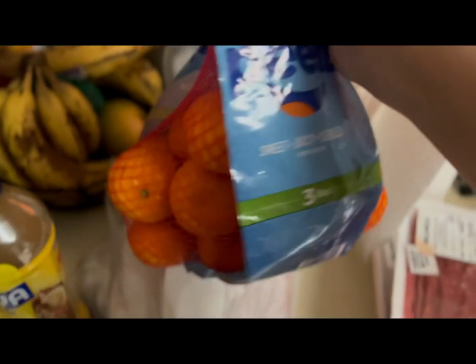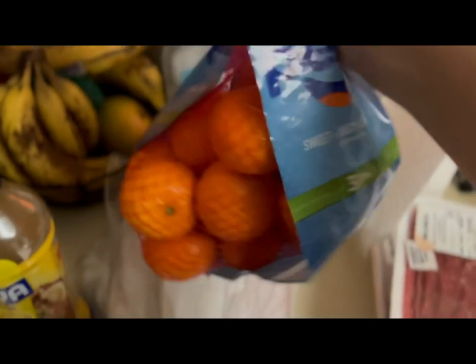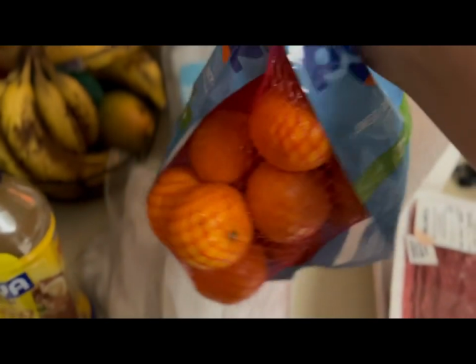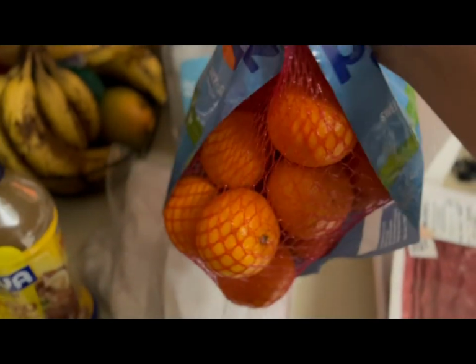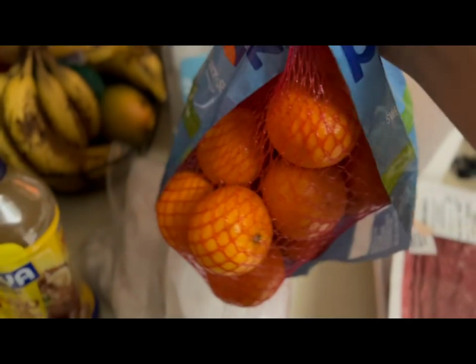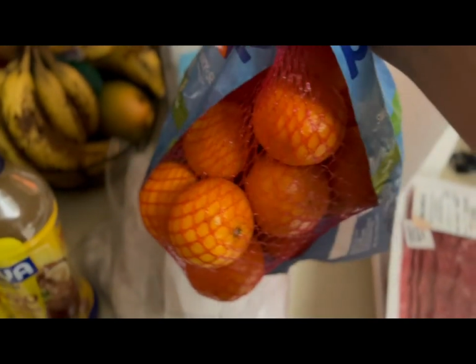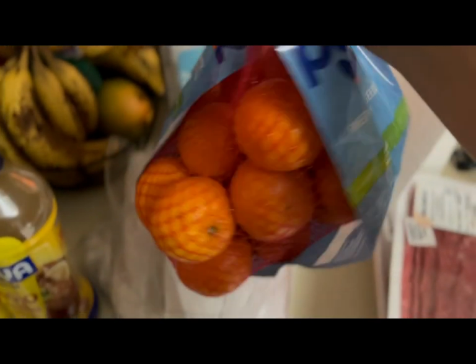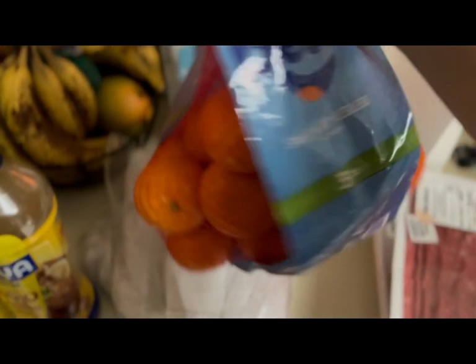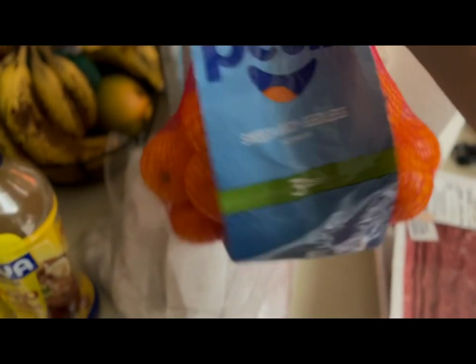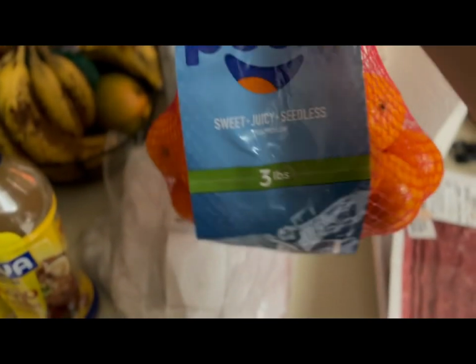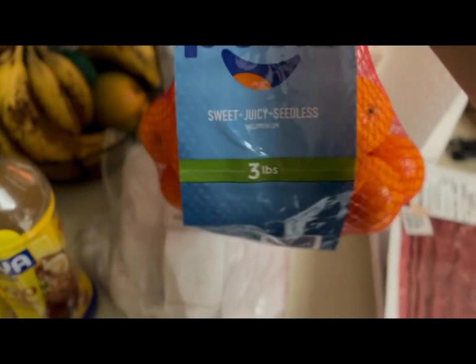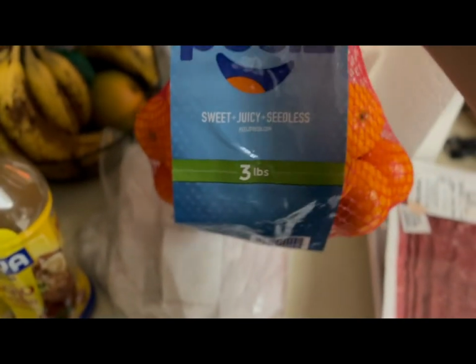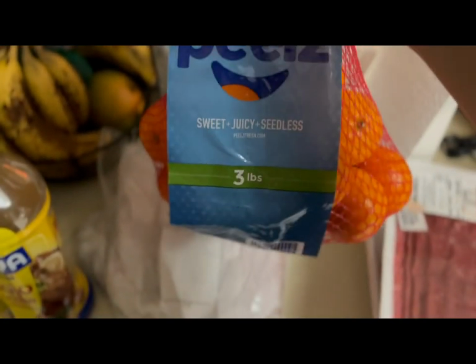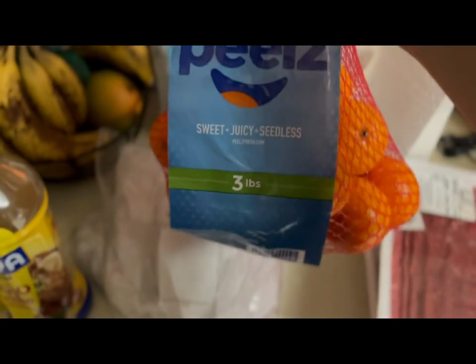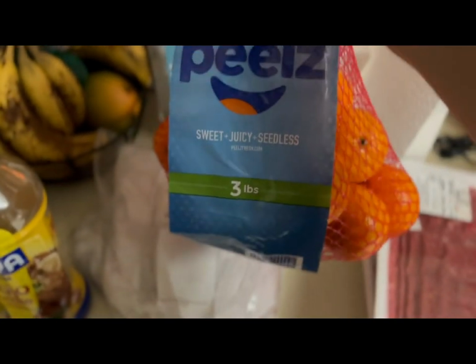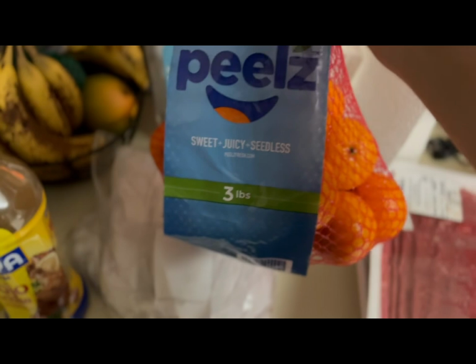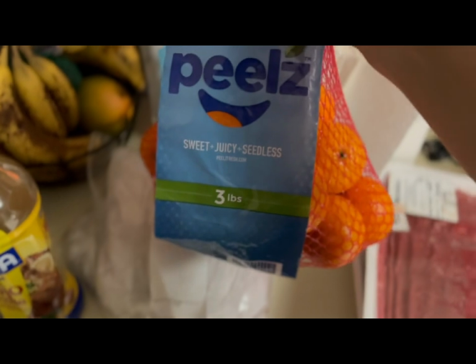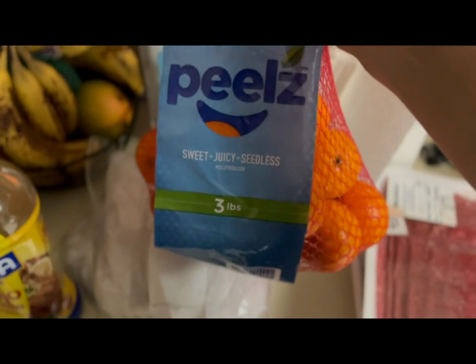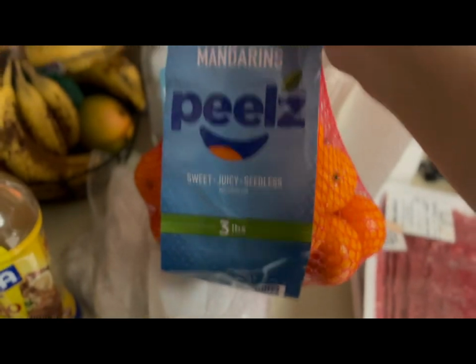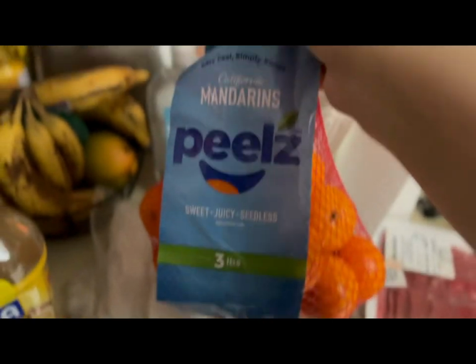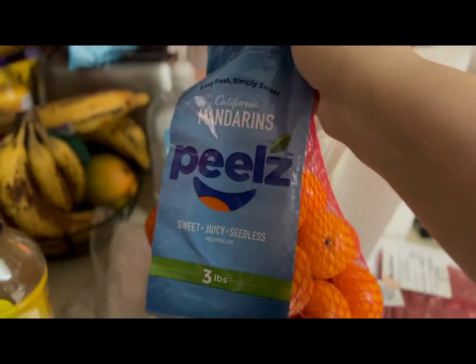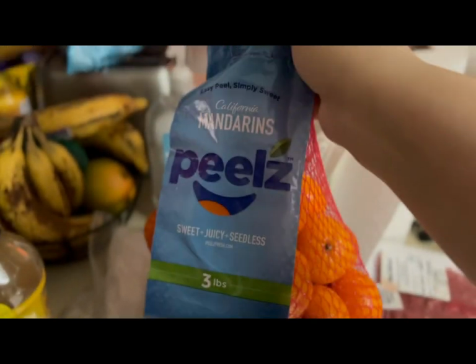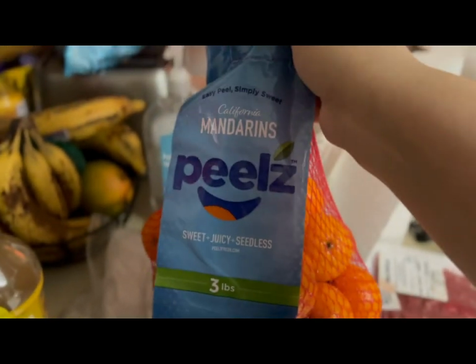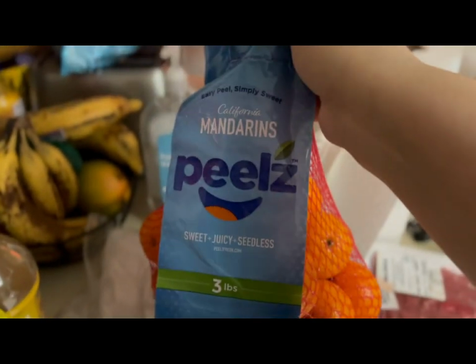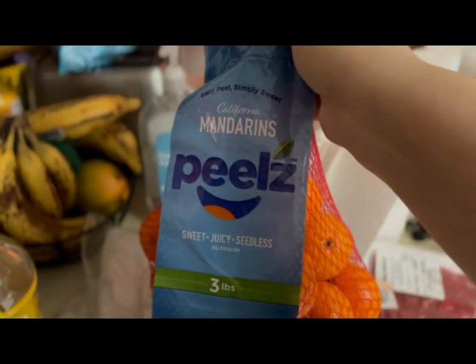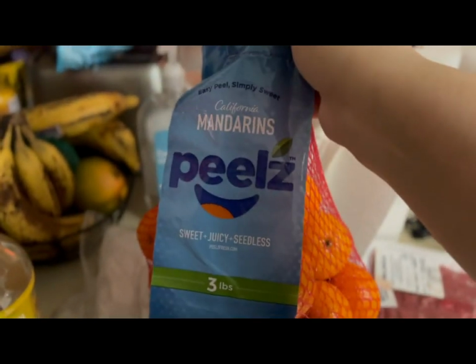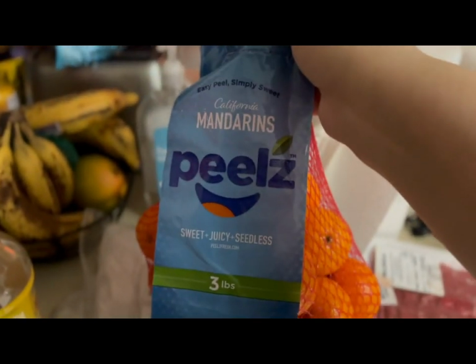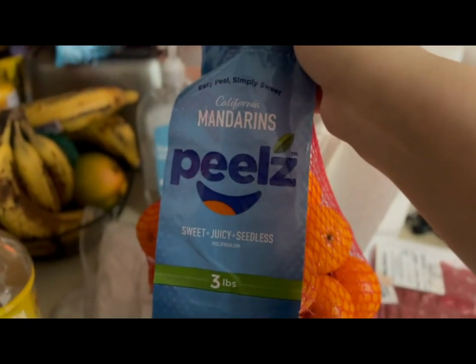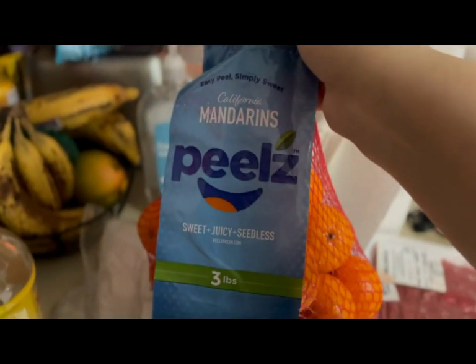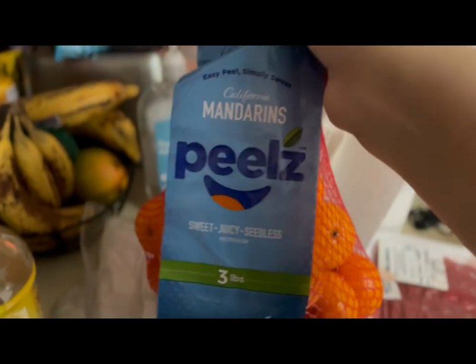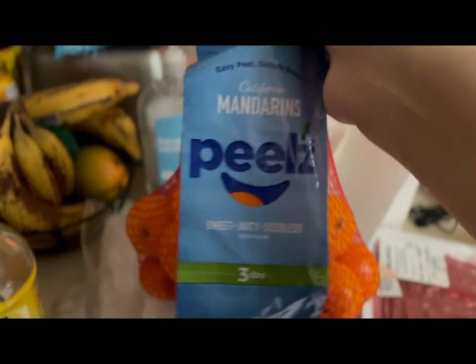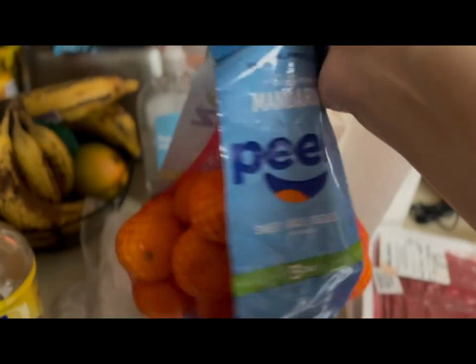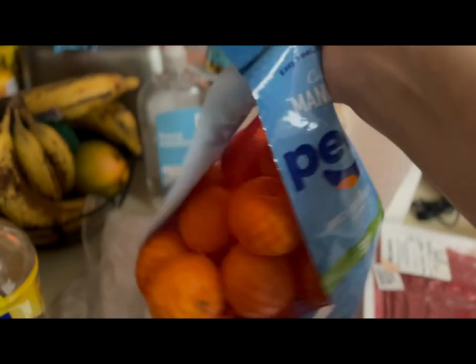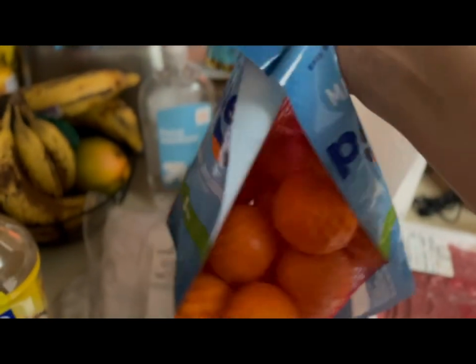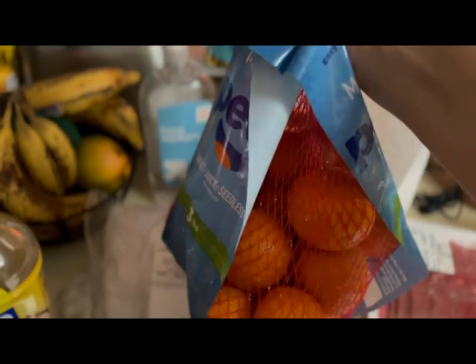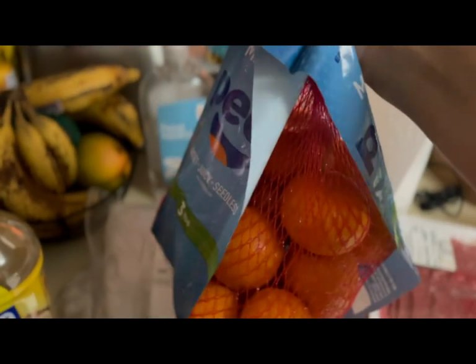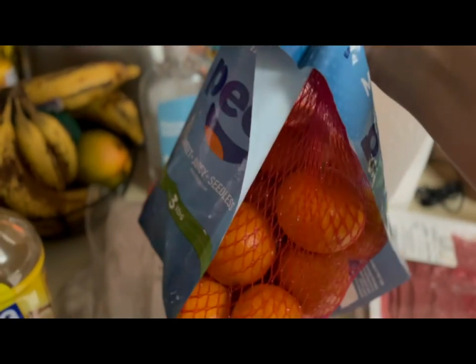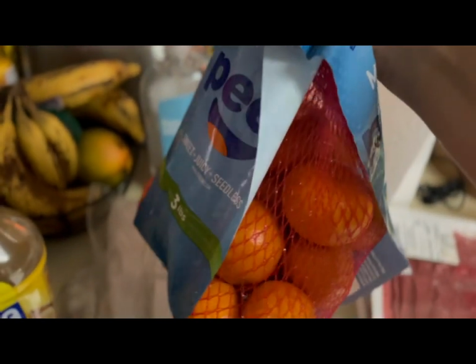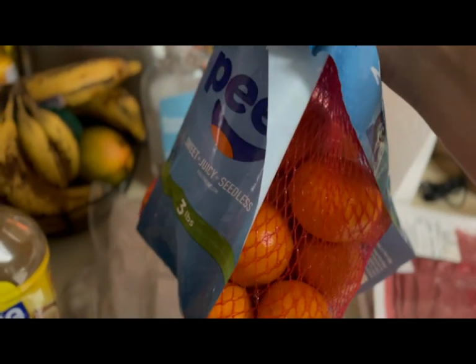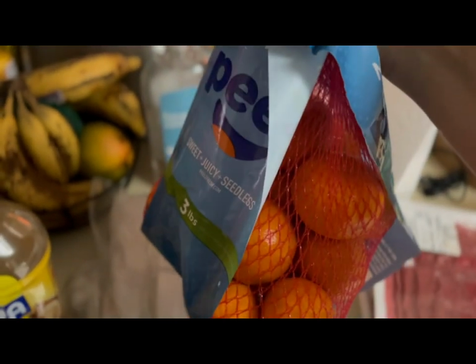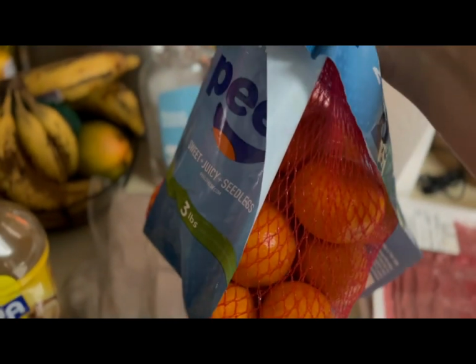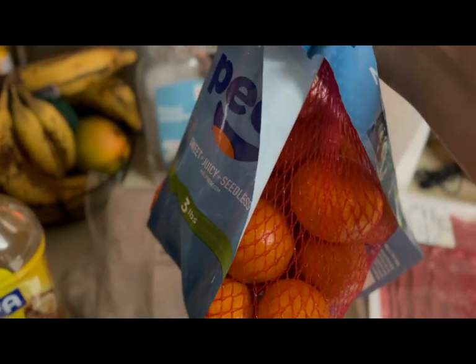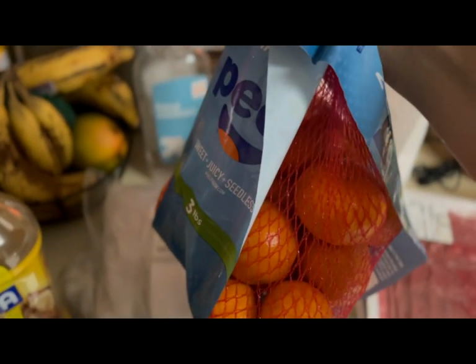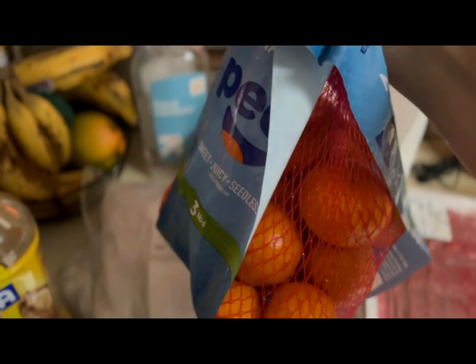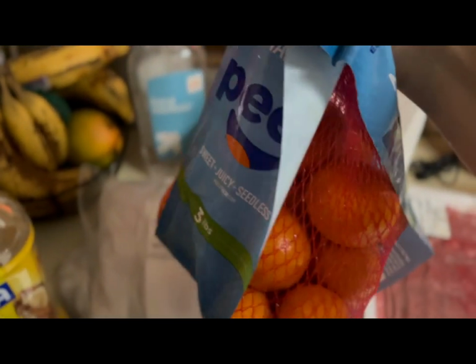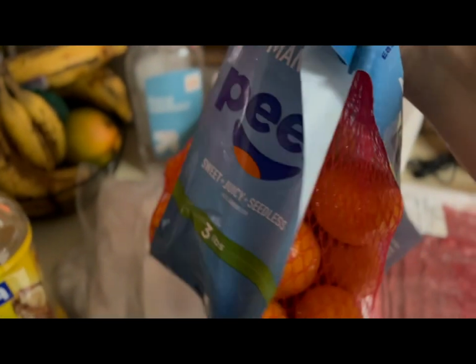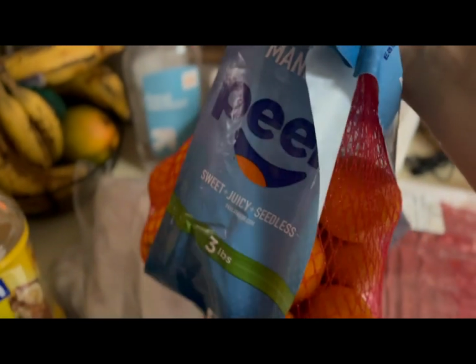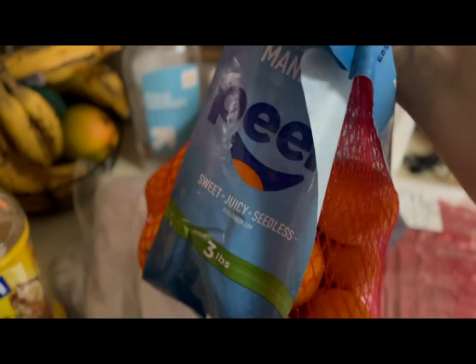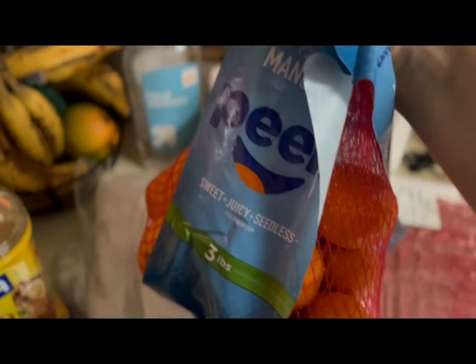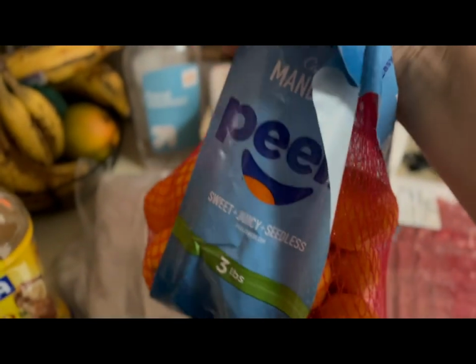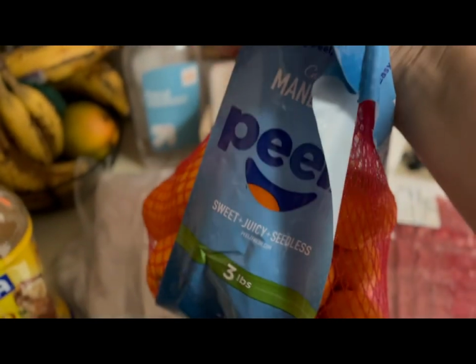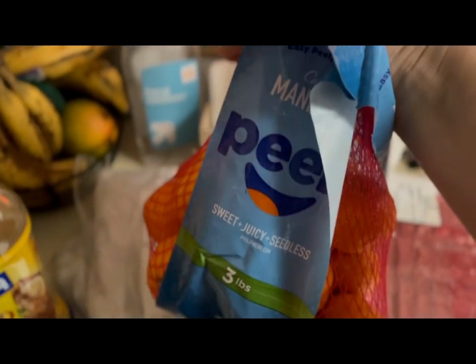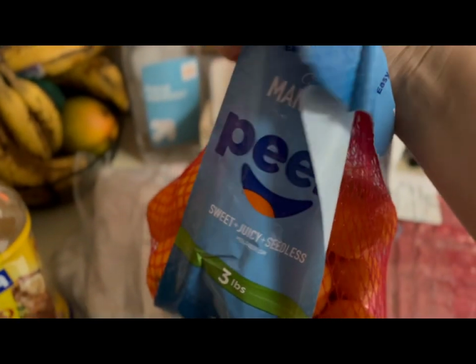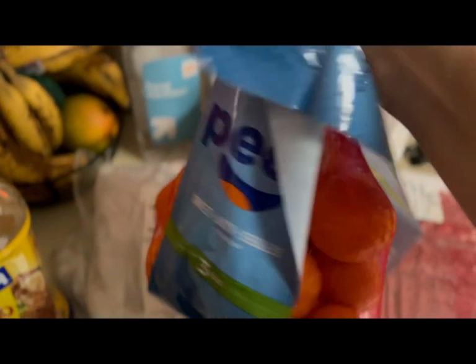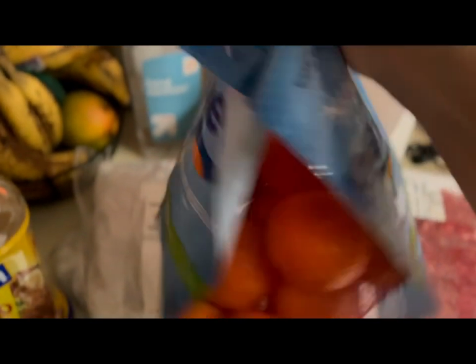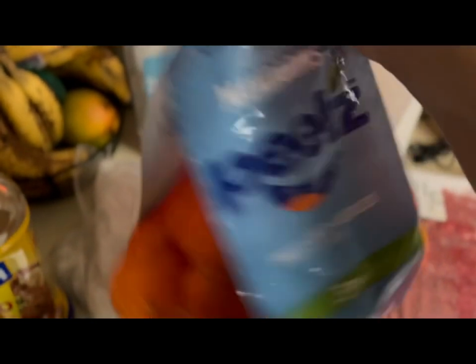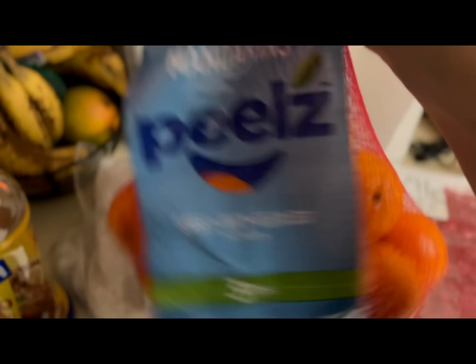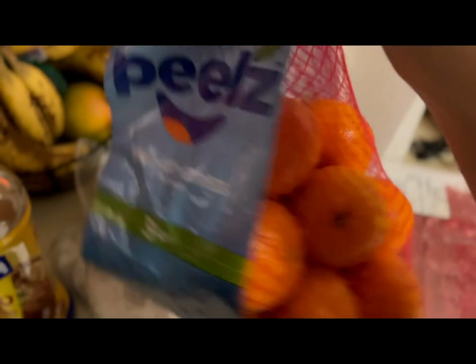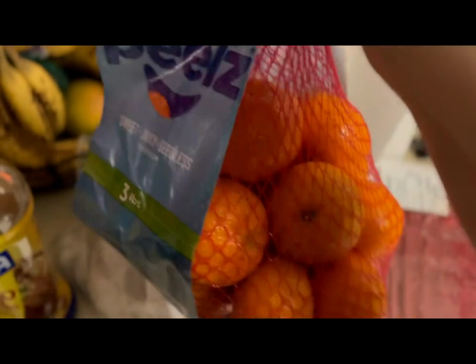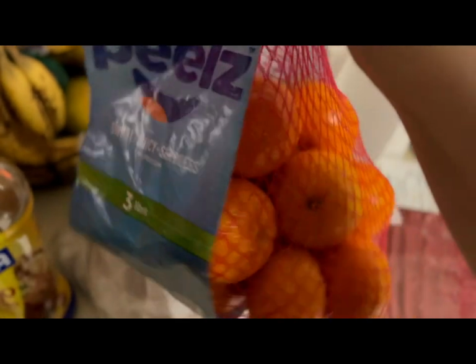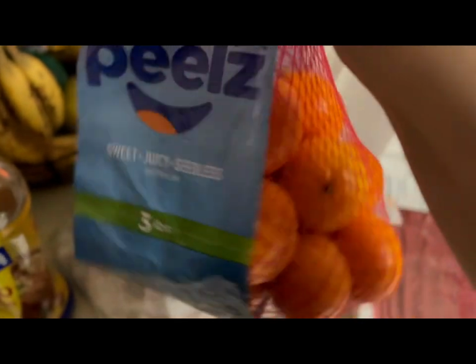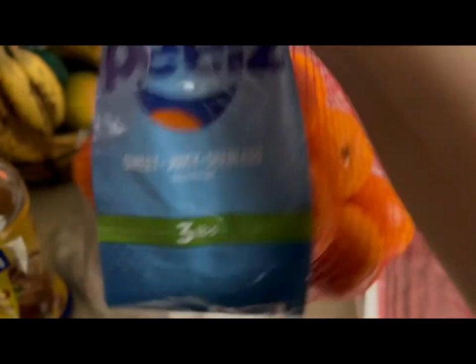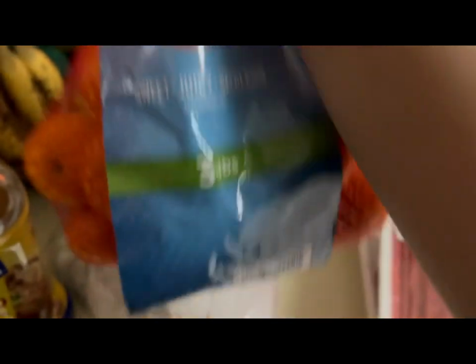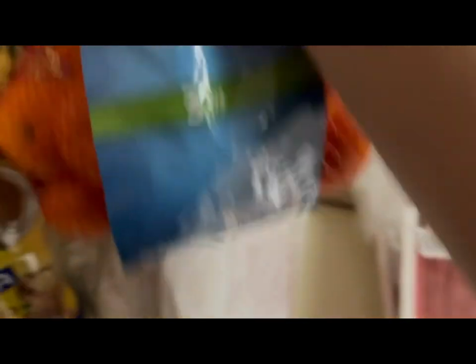I don't know how much these were, but this is a three-pound bag of what the app called cuties — but these are not cuties.